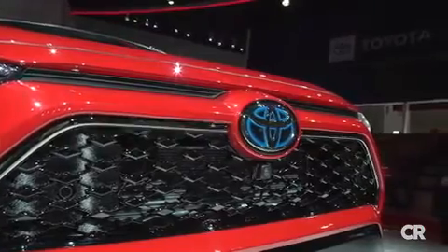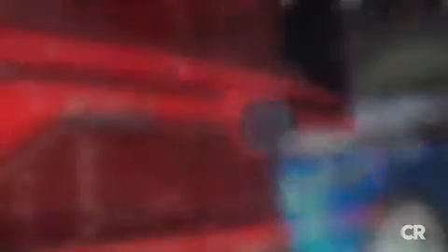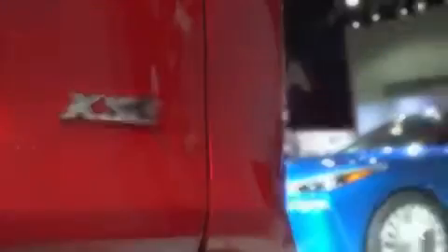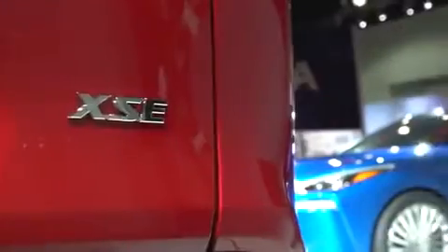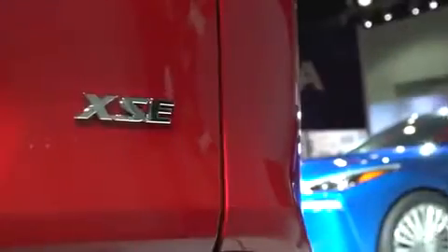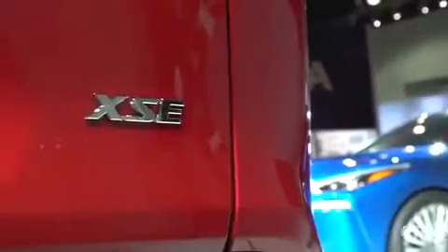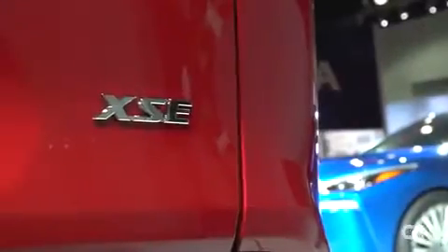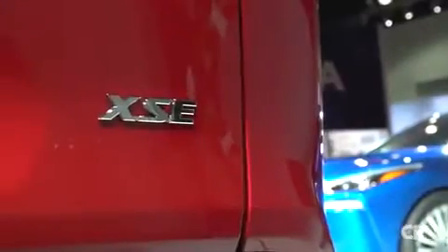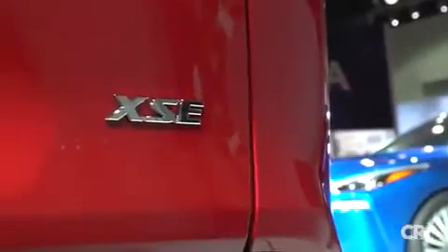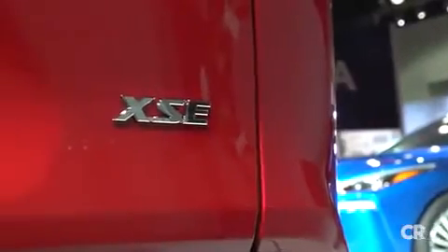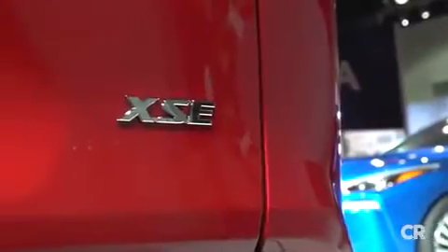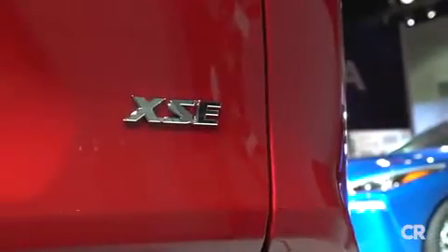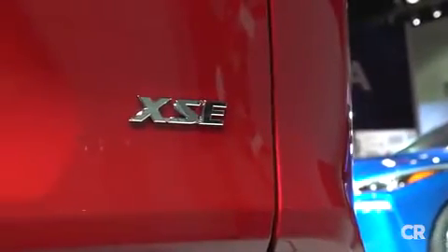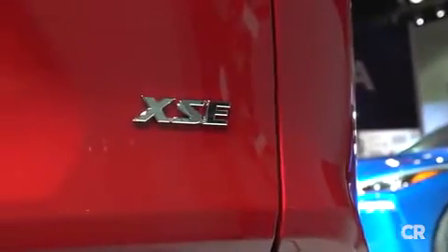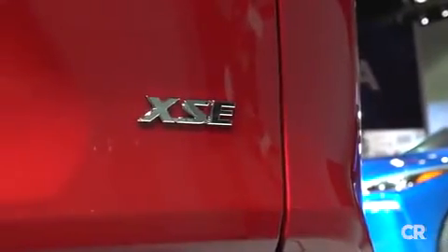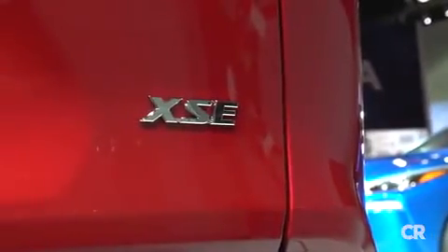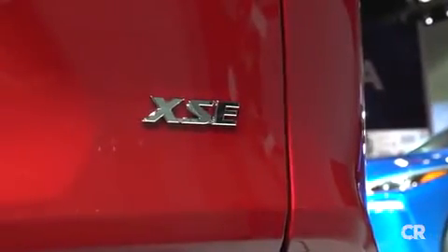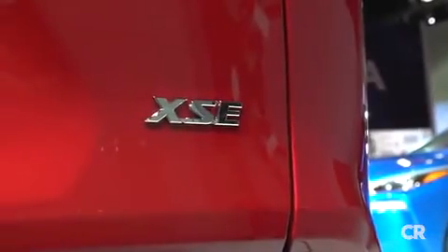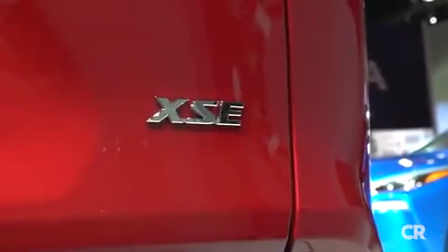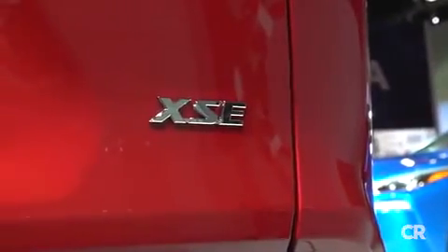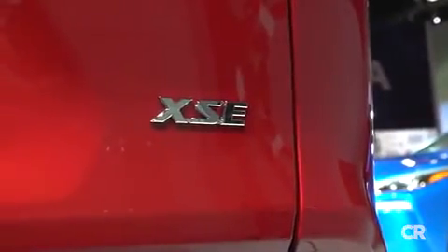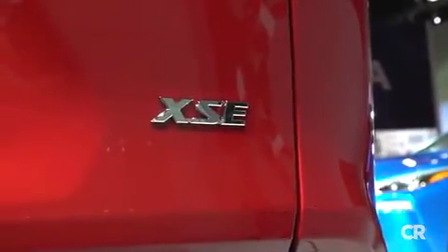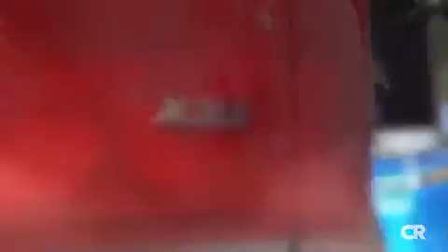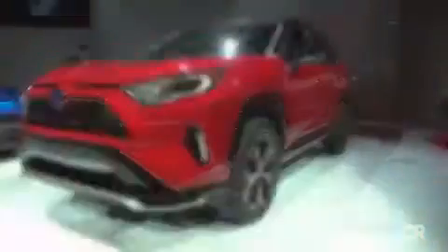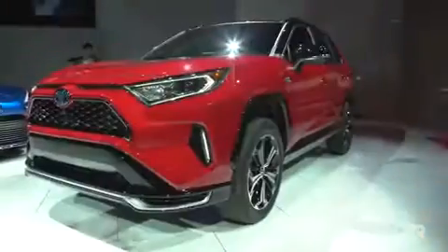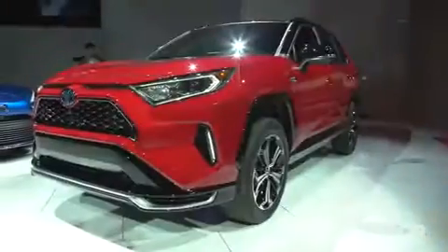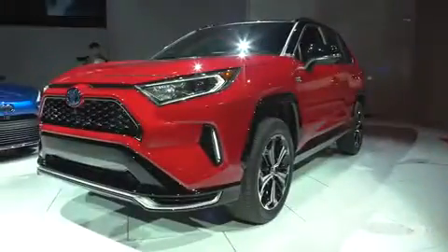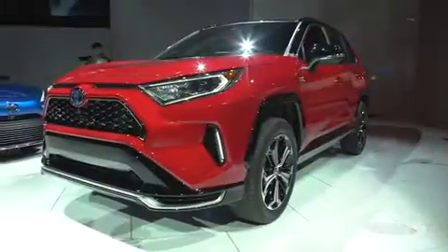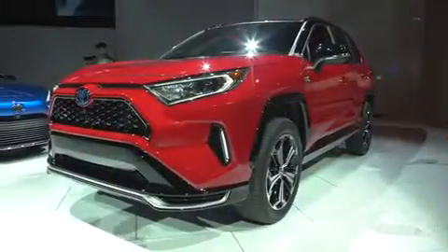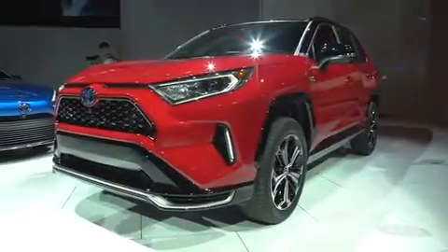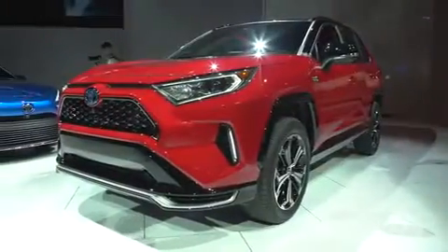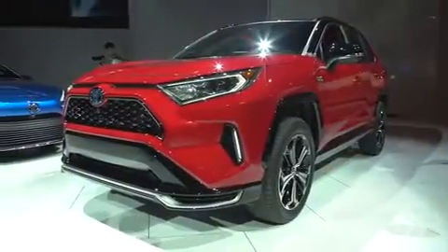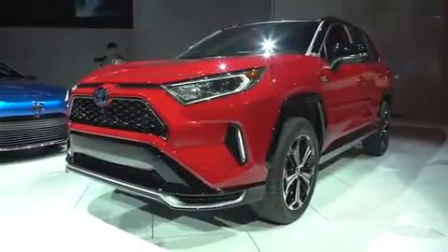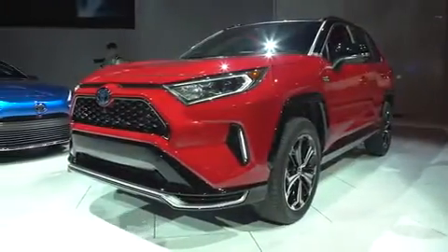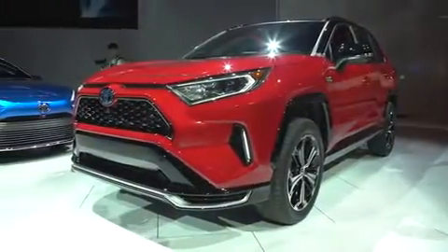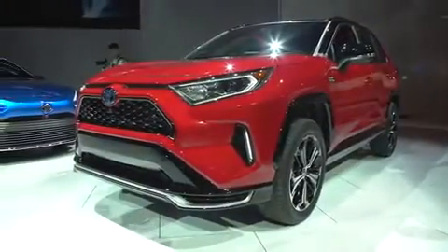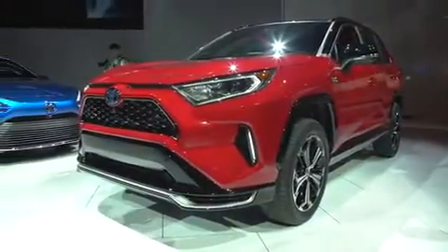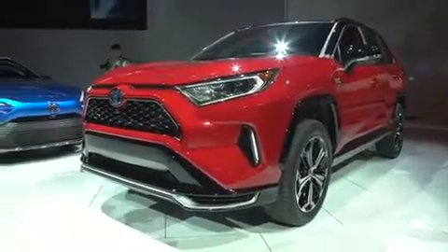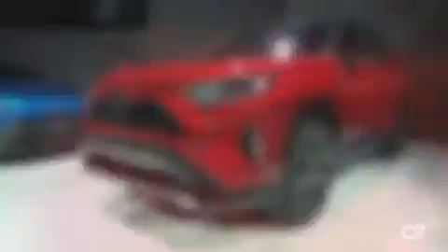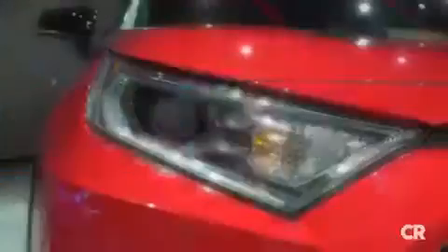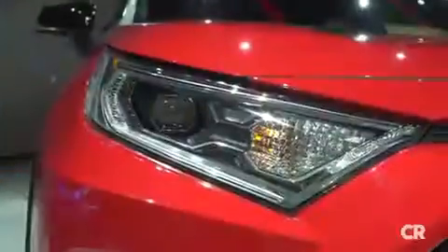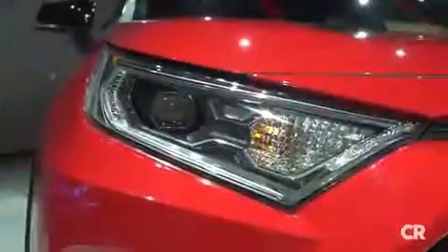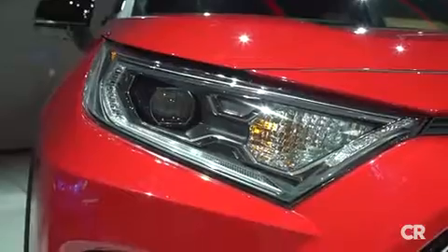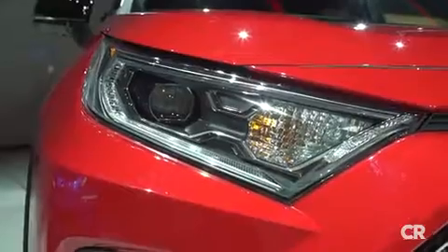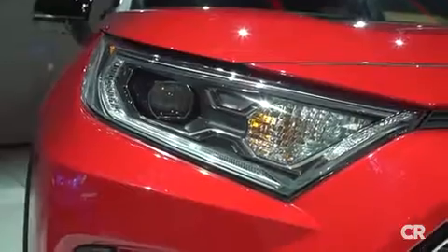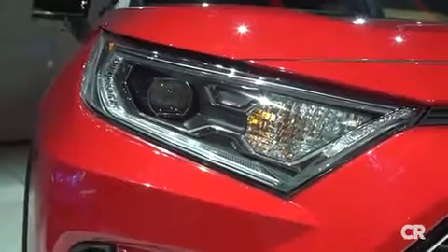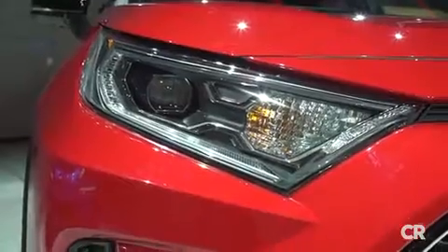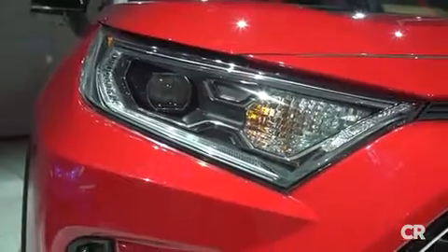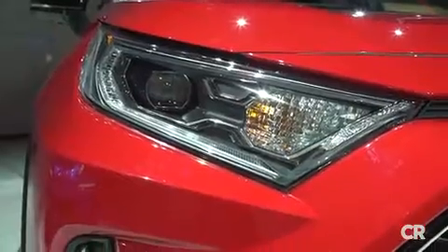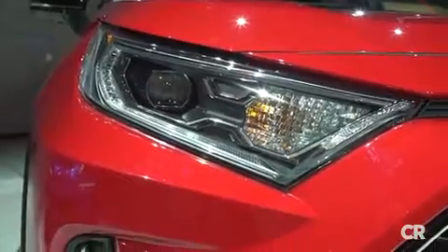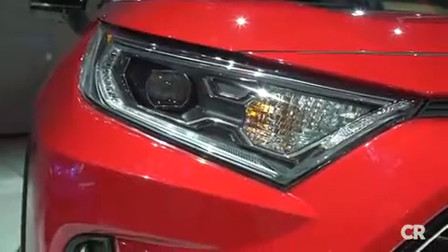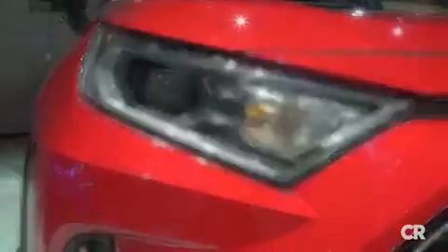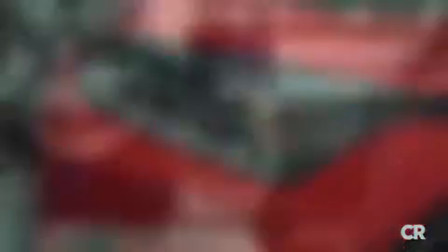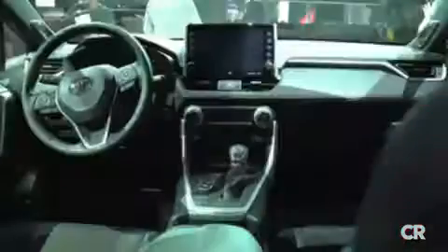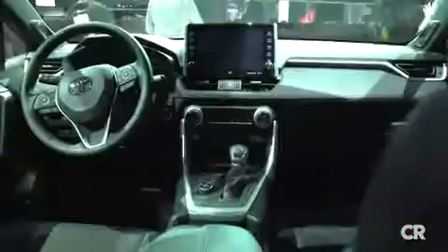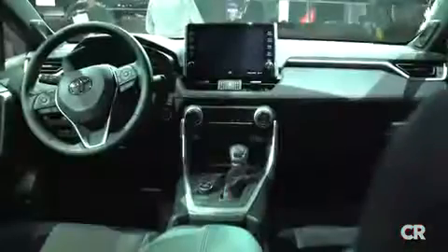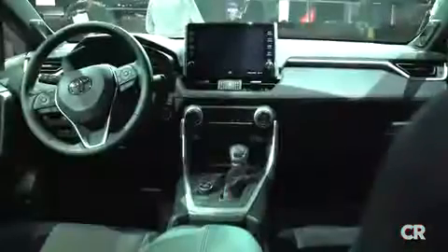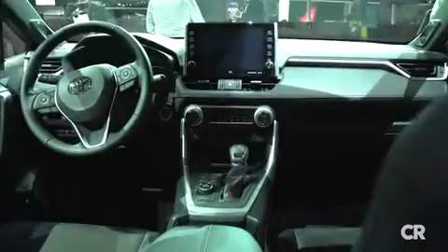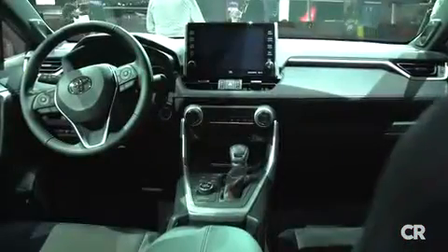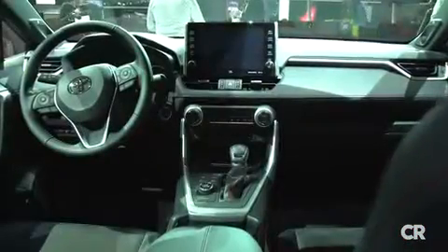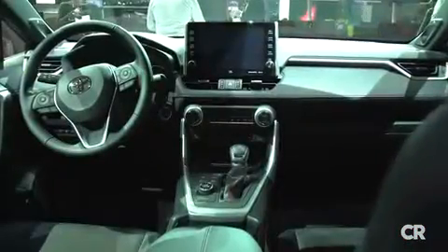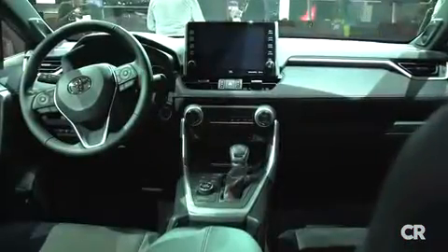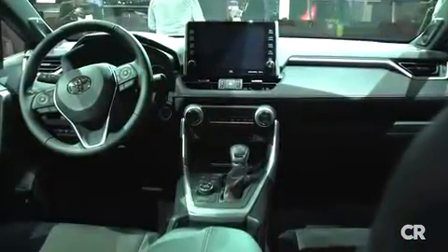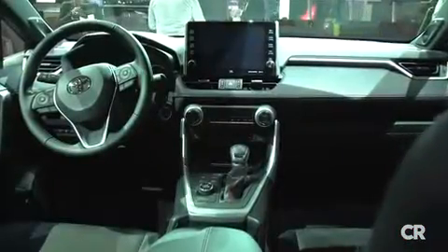Toyota showed us an XSE version, which gets 19-inch wheels, LED accent lighting, and a 9-inch touchscreen.